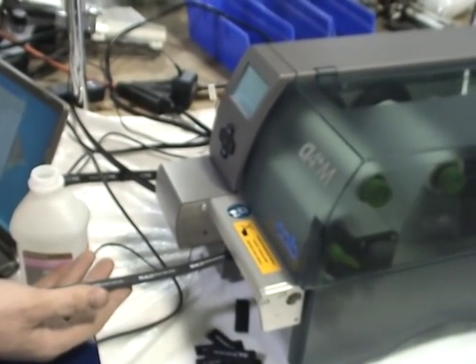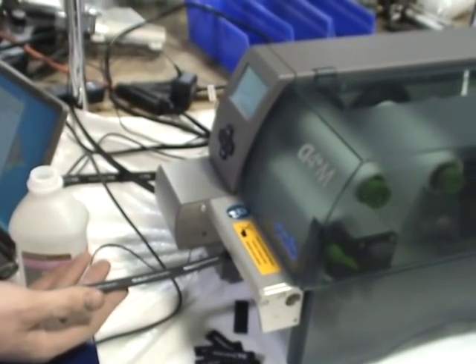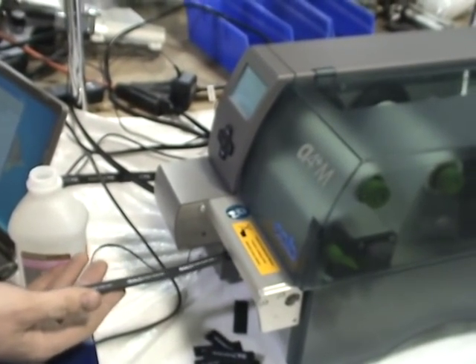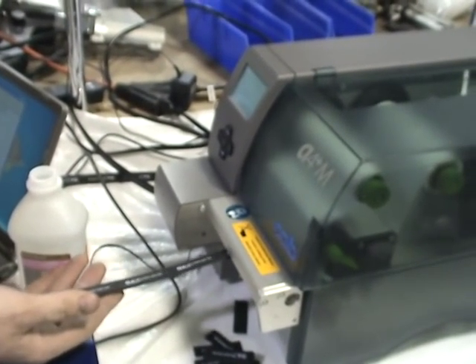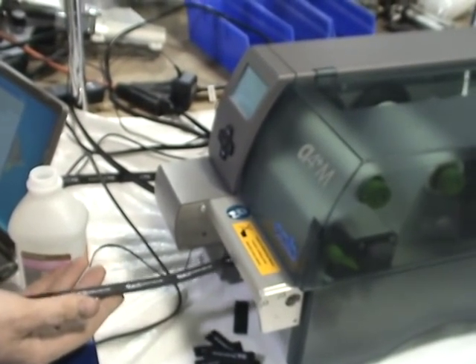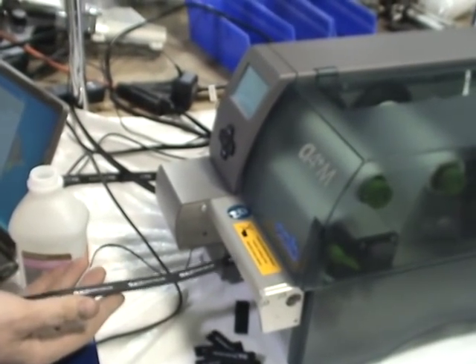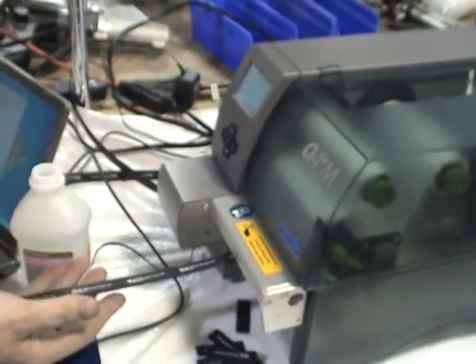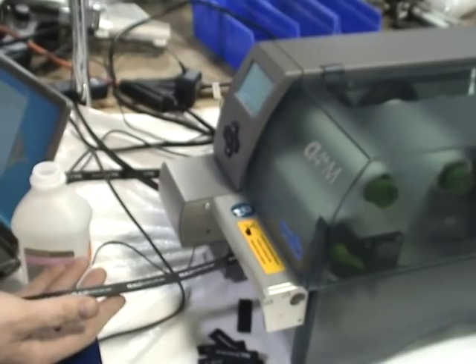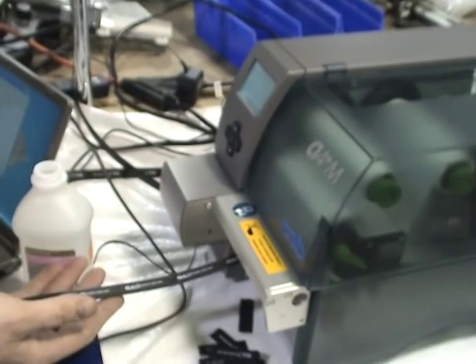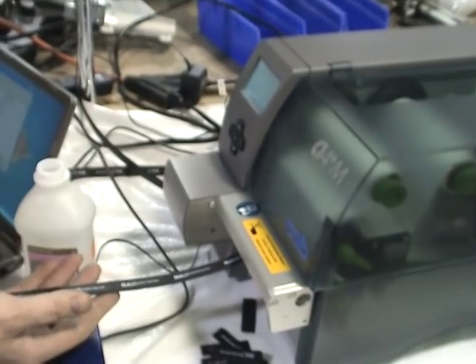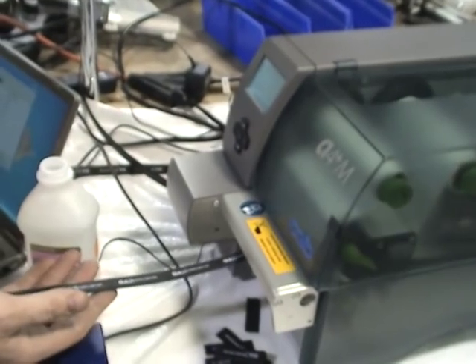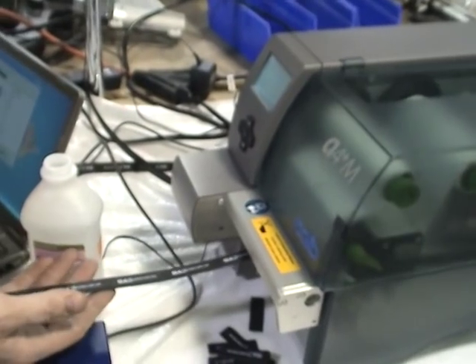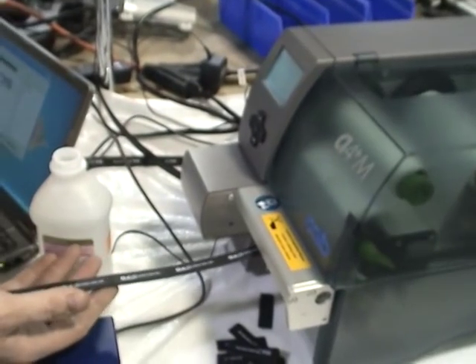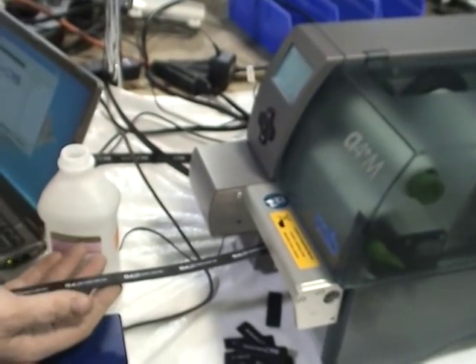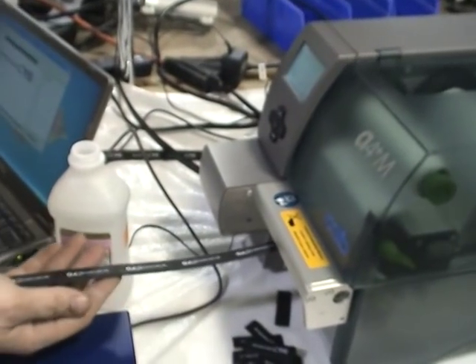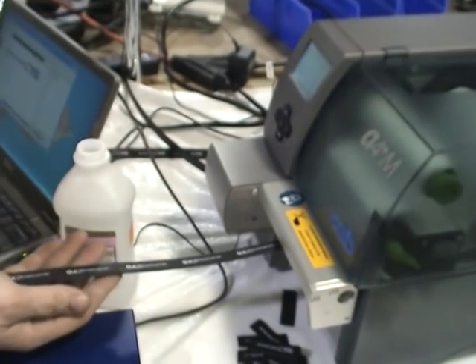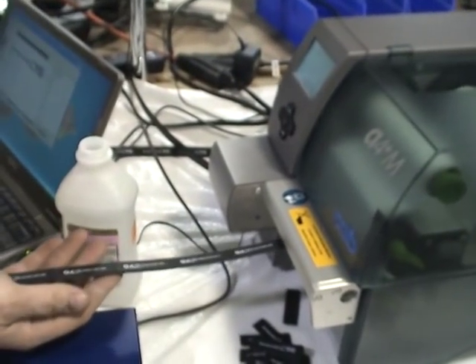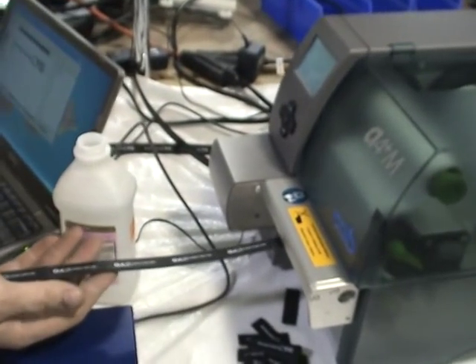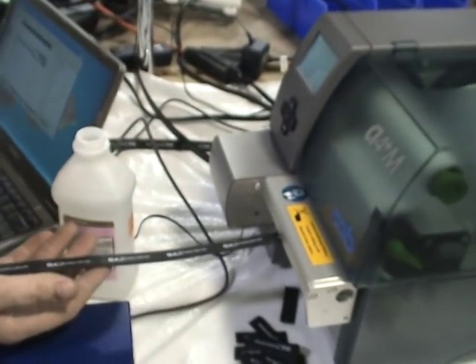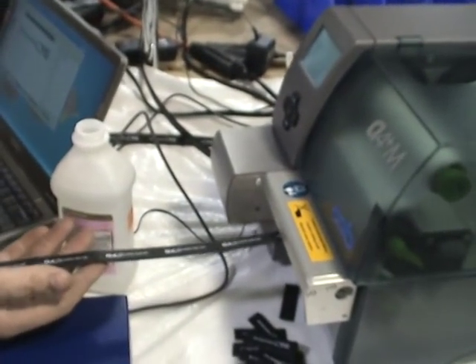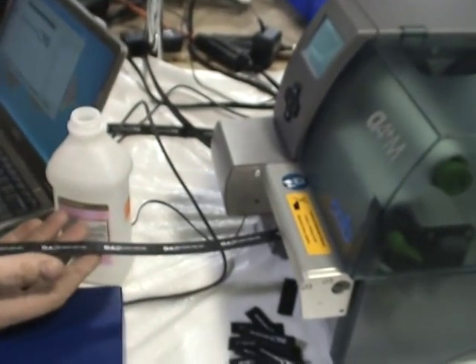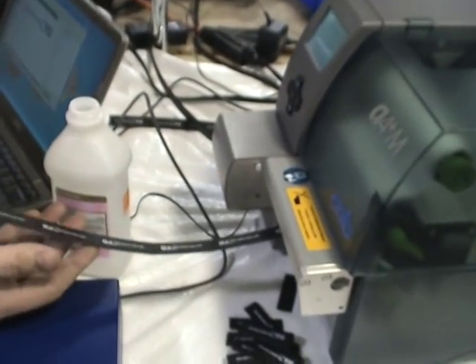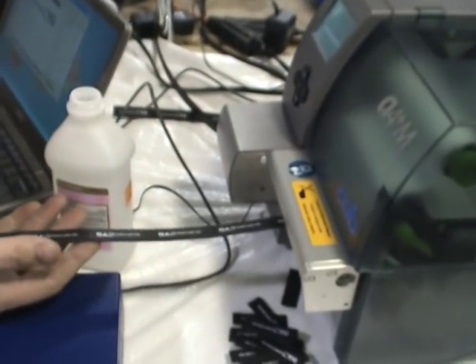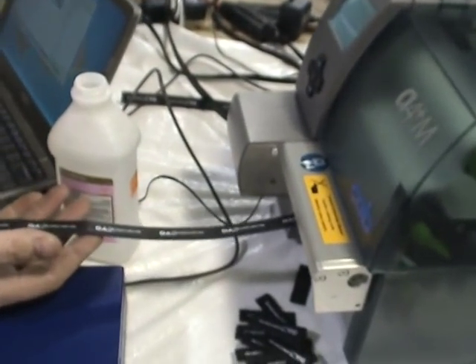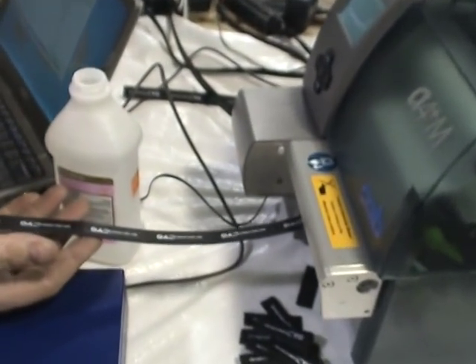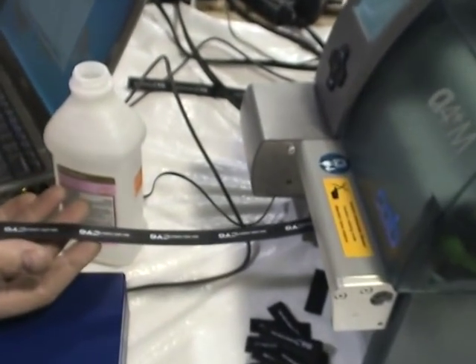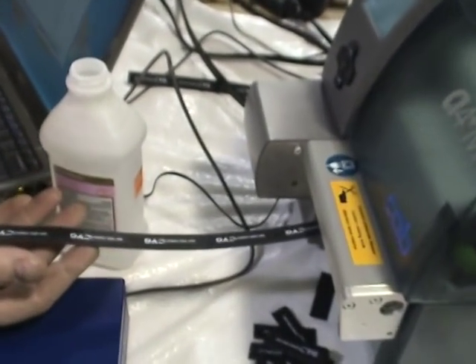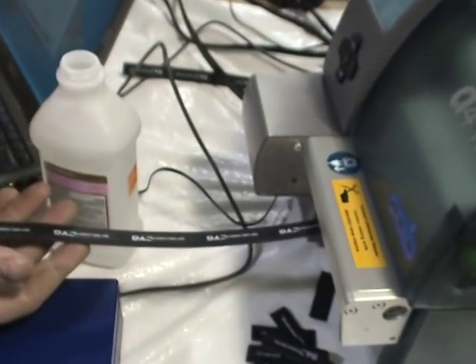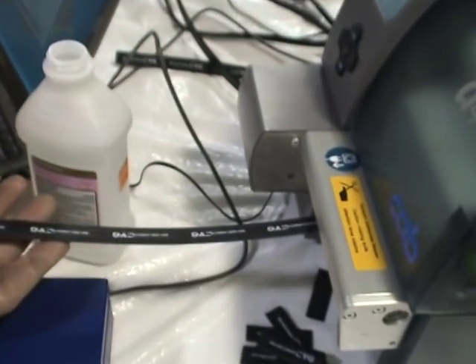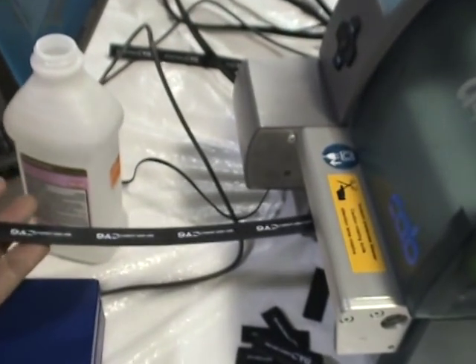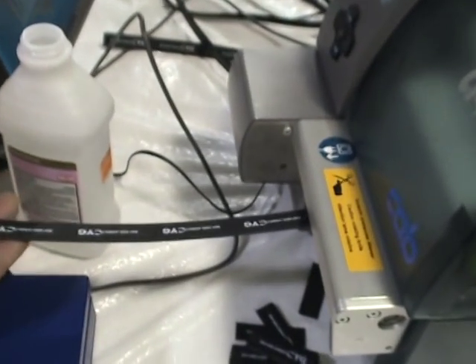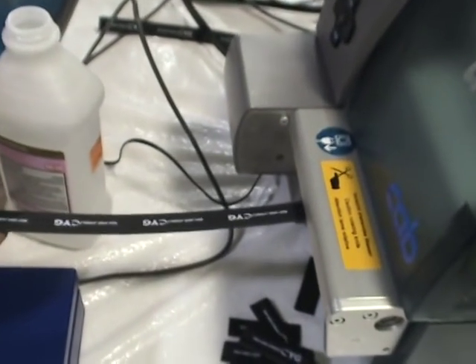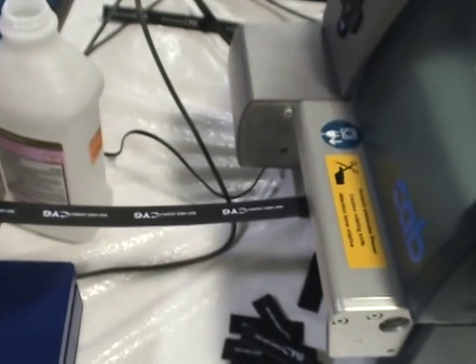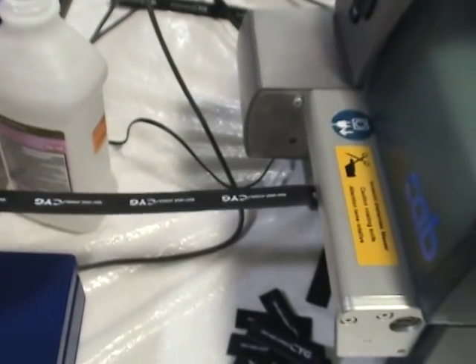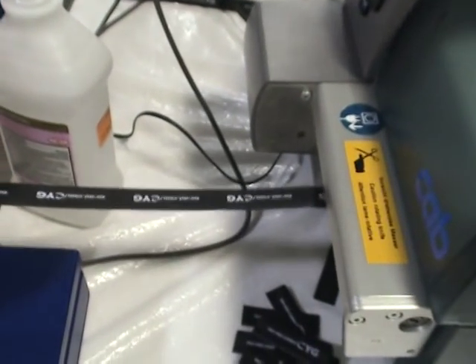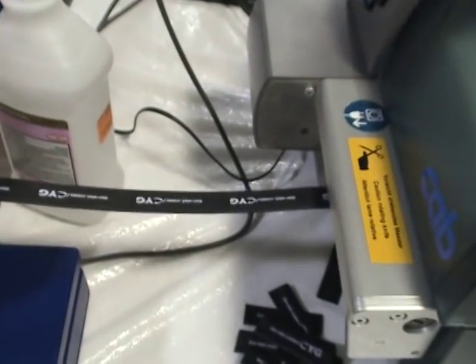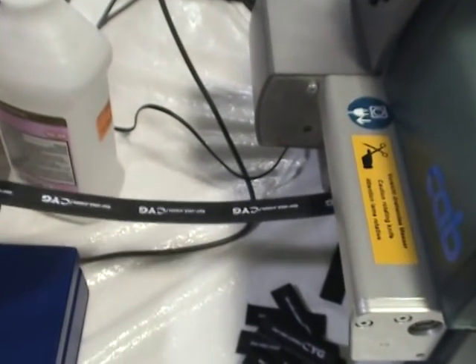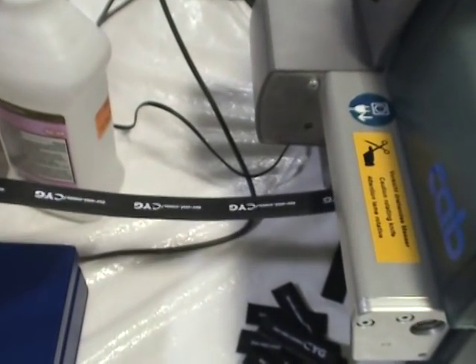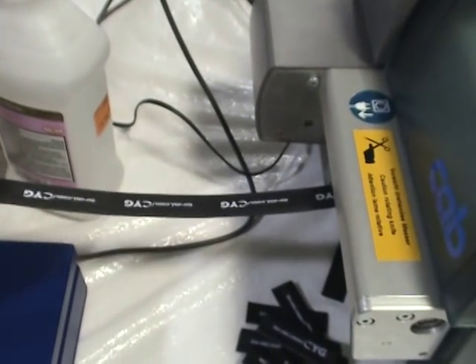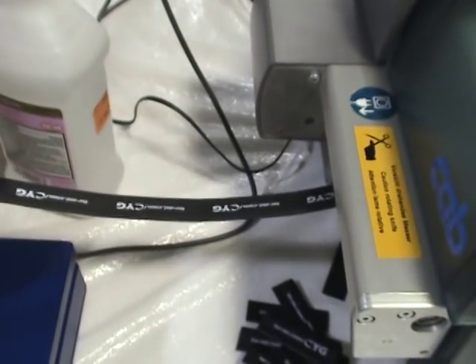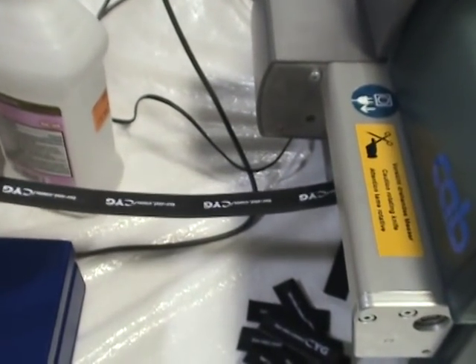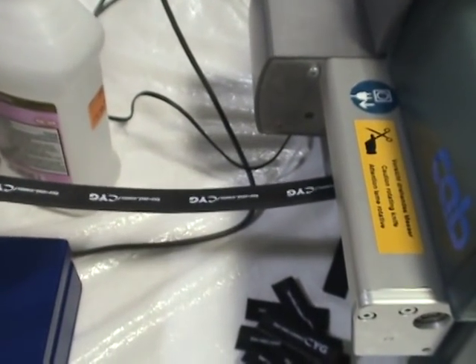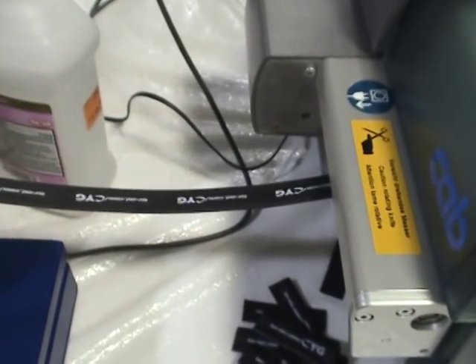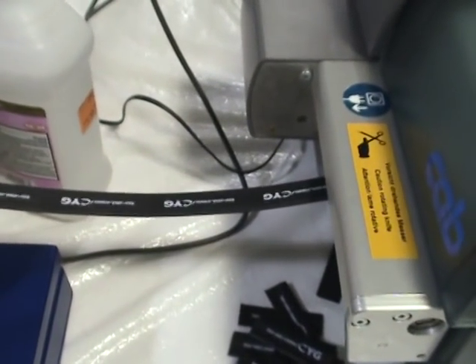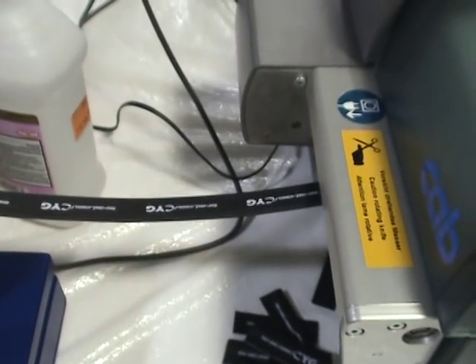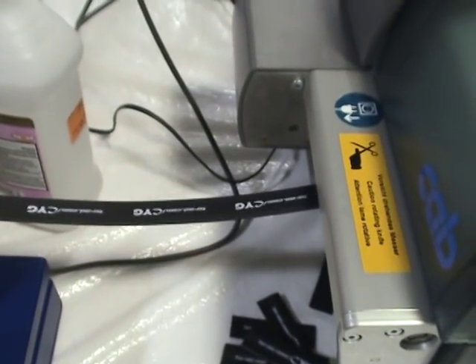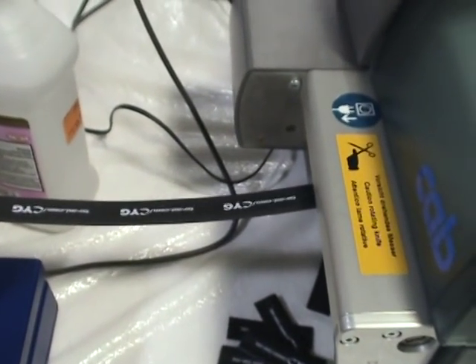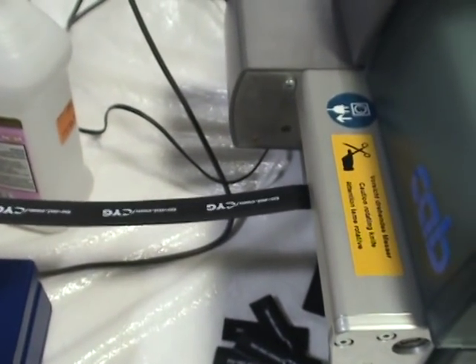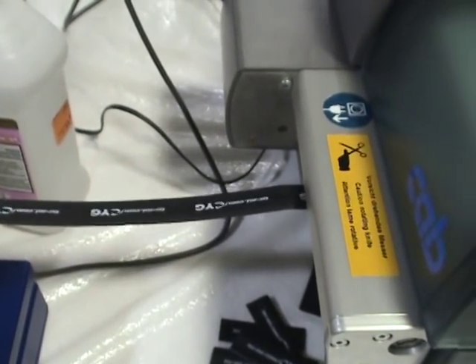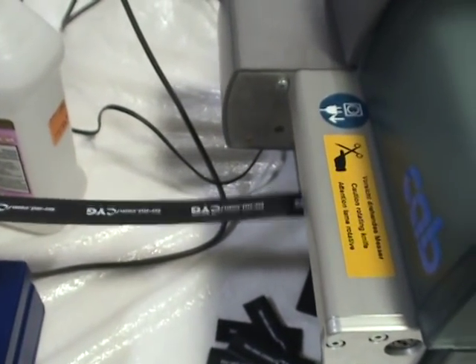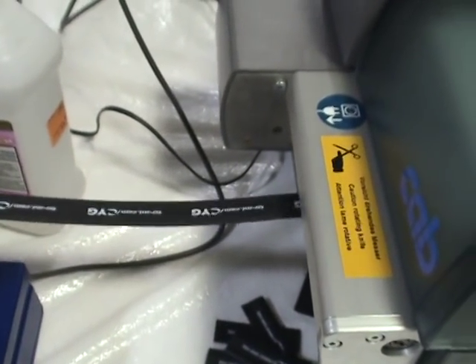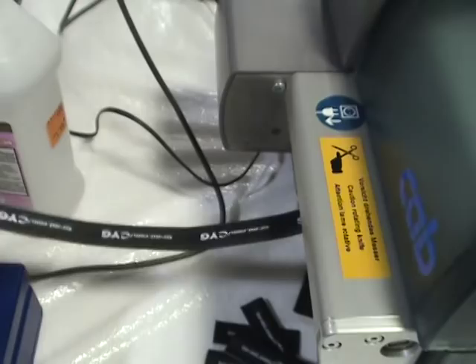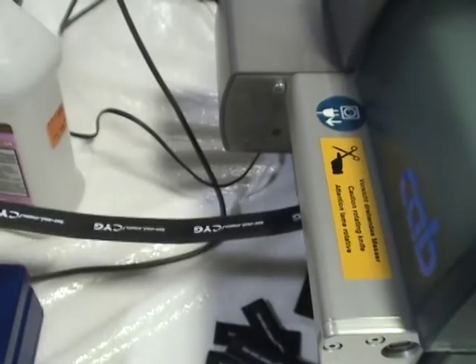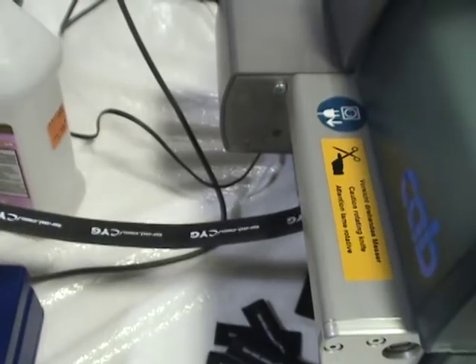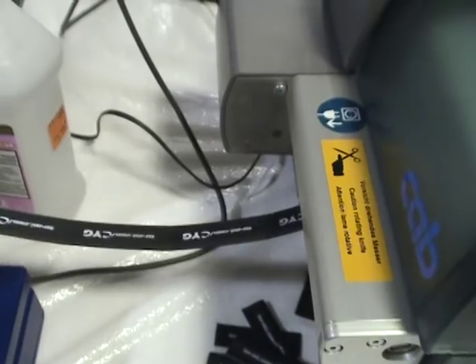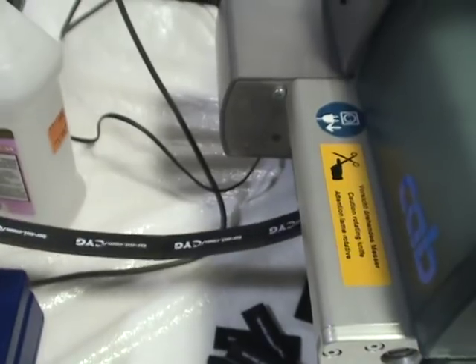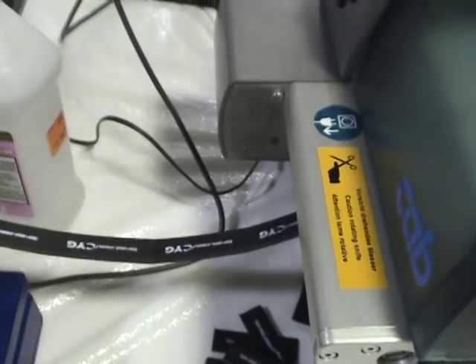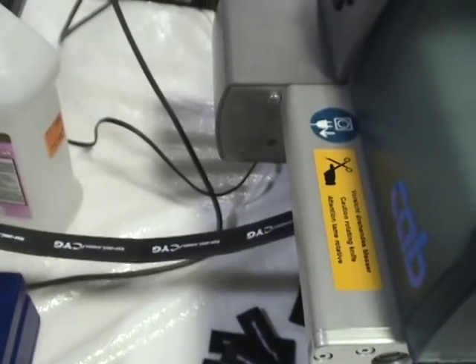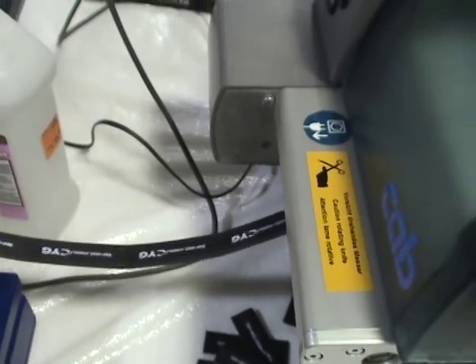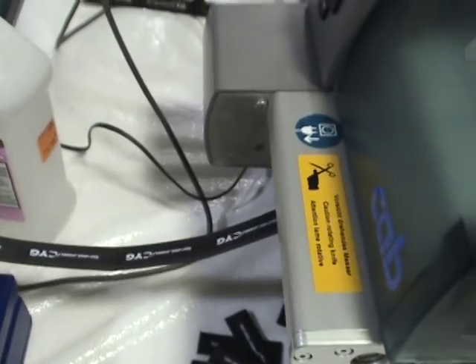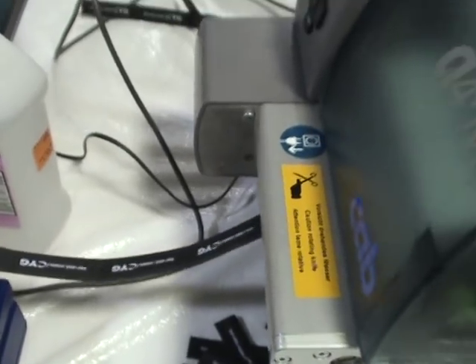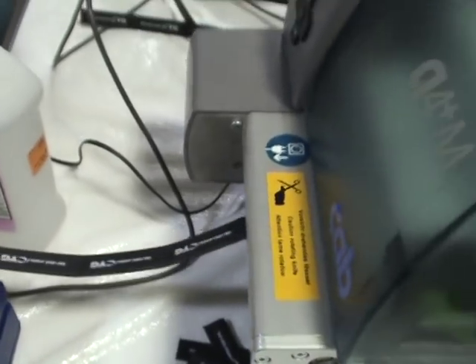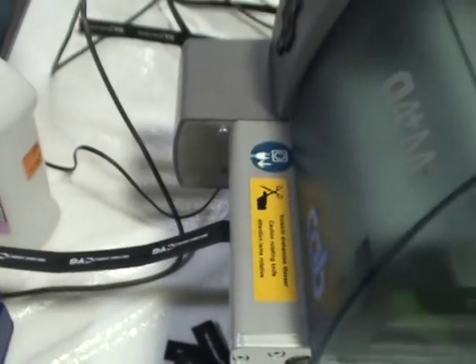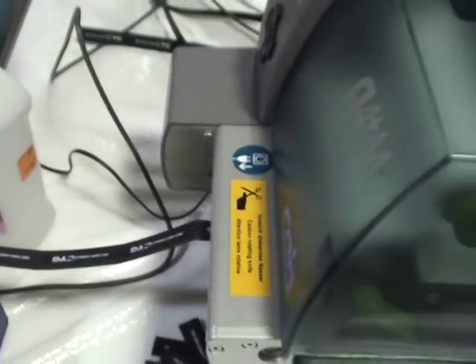What I'm going to do is, as soon as we print out 10 parts, I'm going to show you a rub test with standard rubbing alcohol.